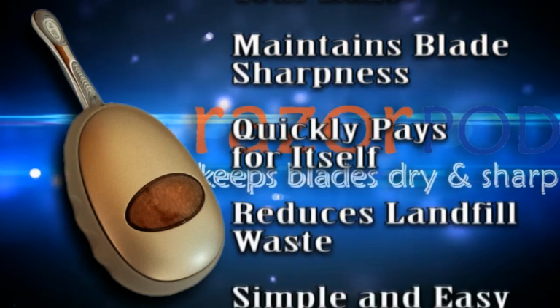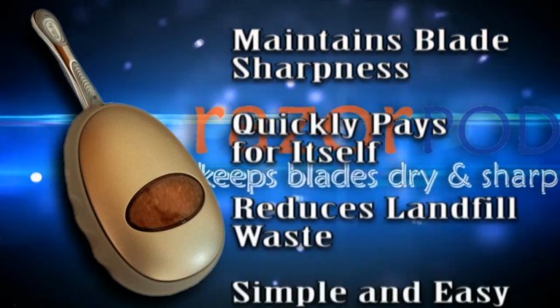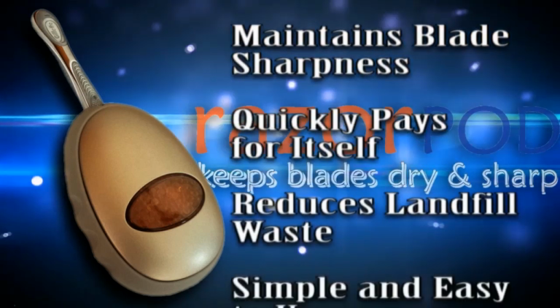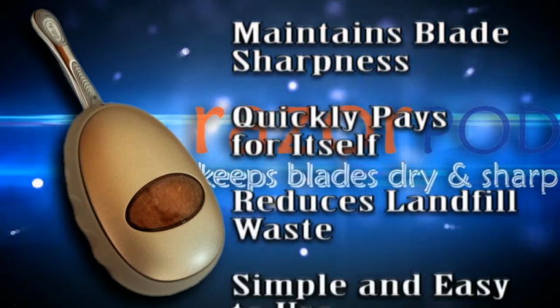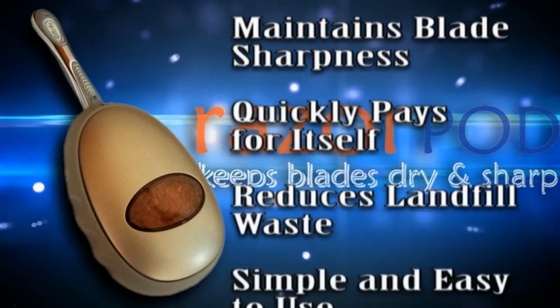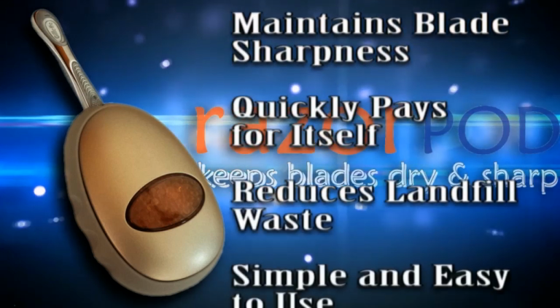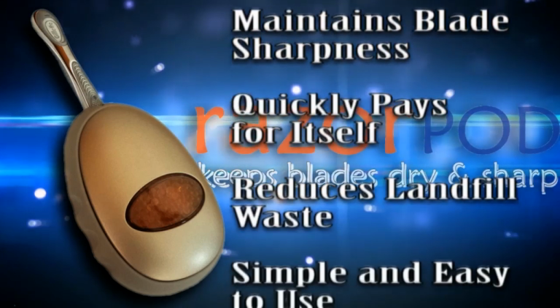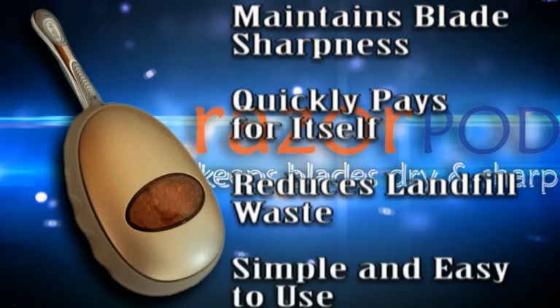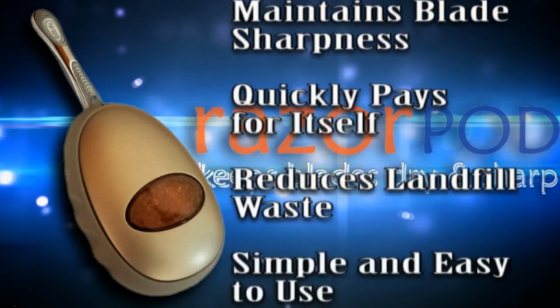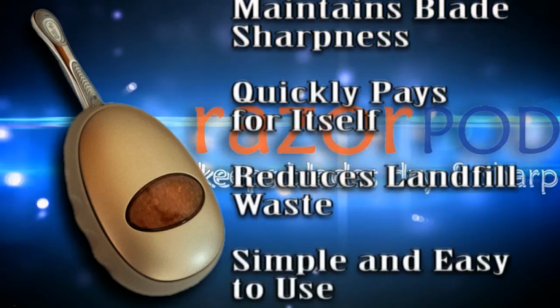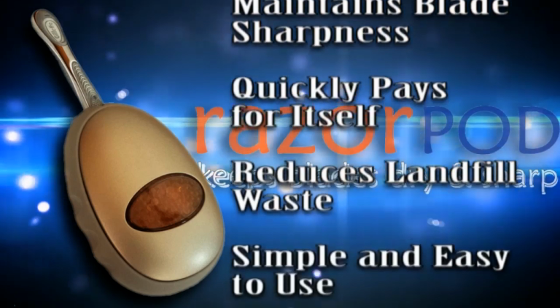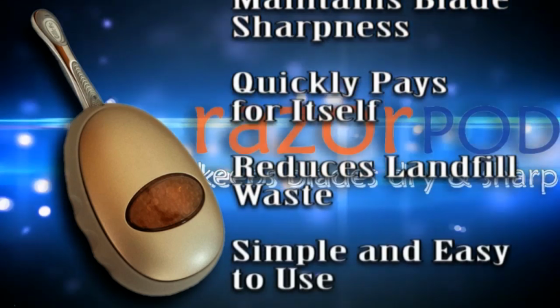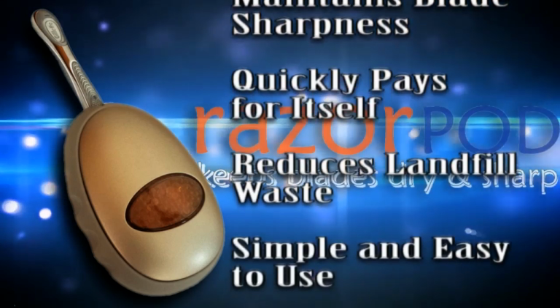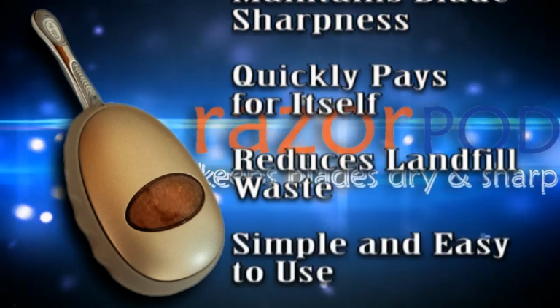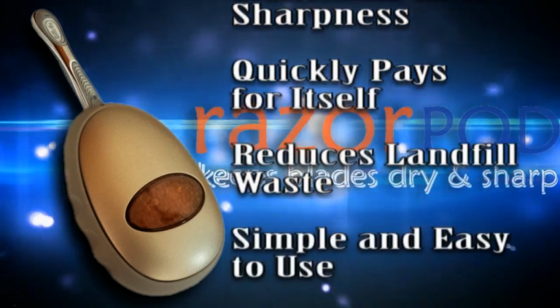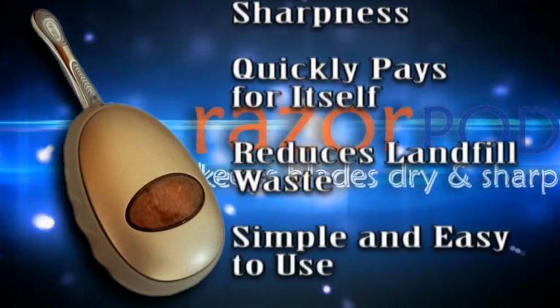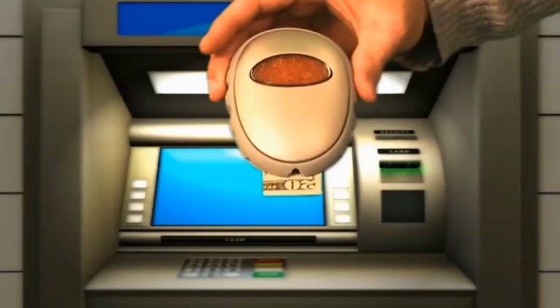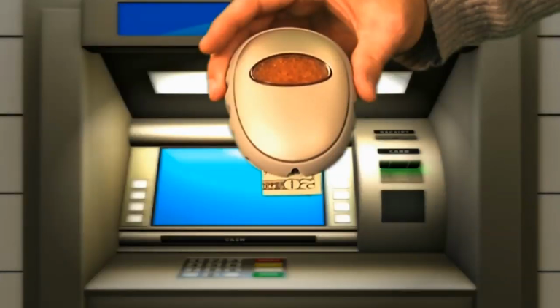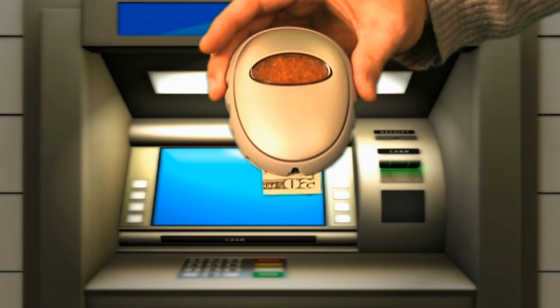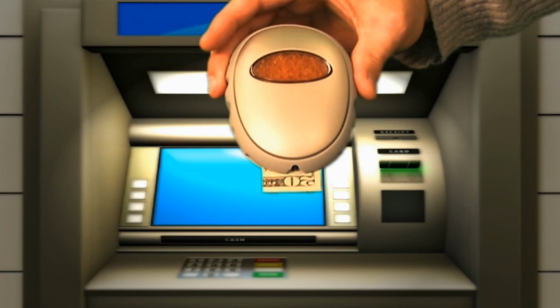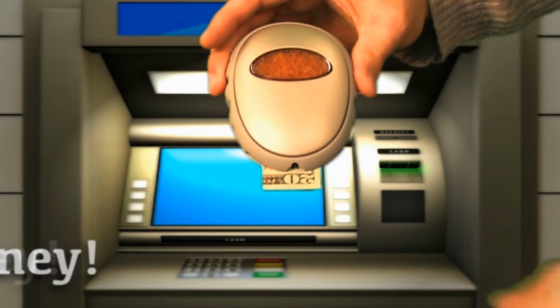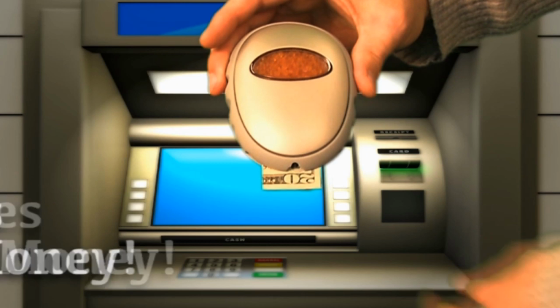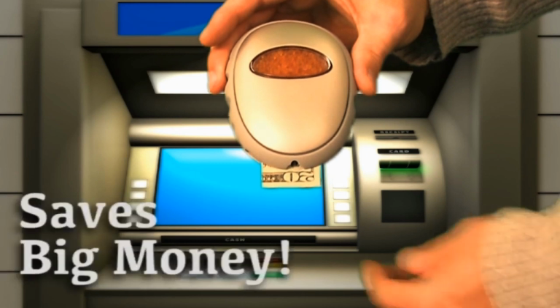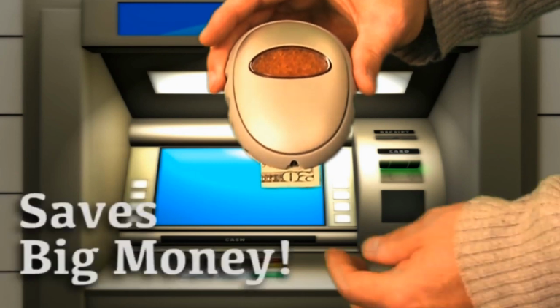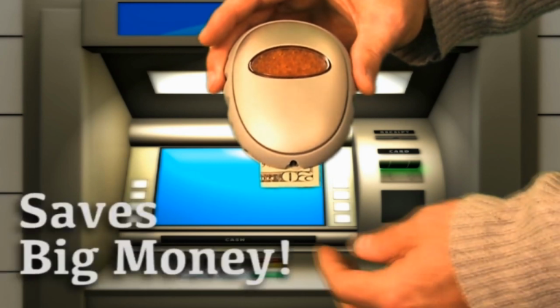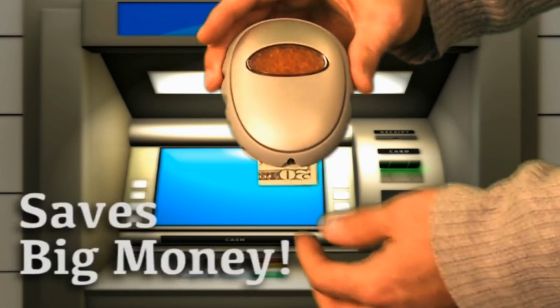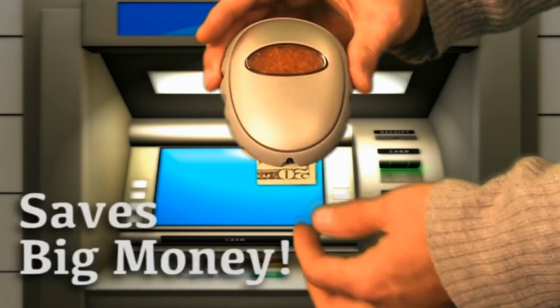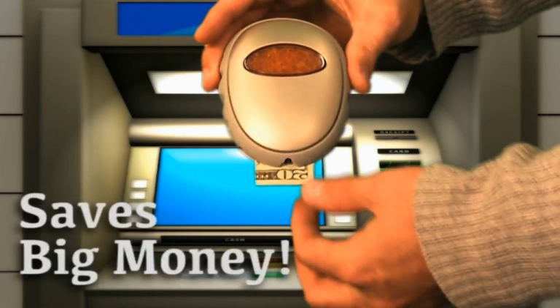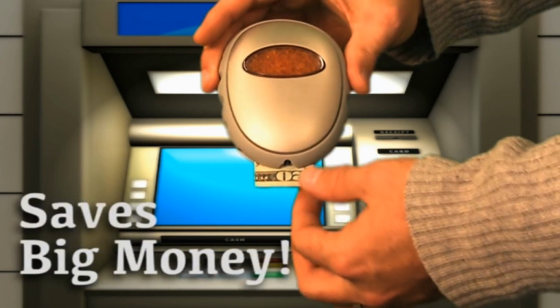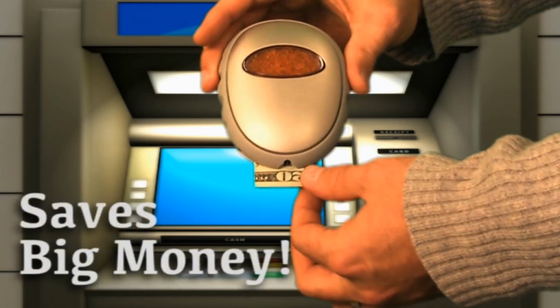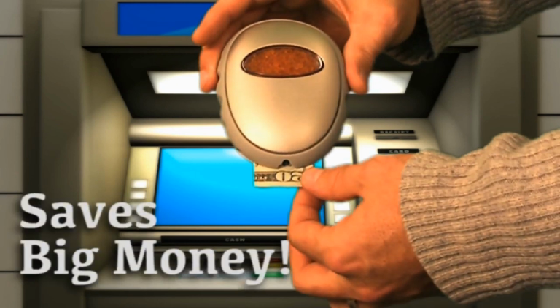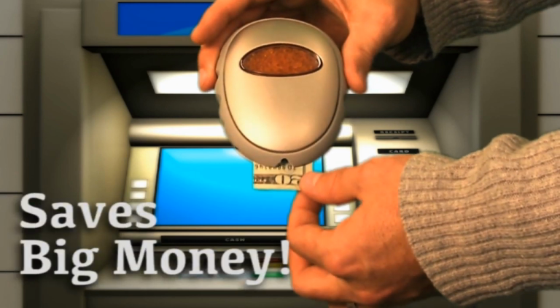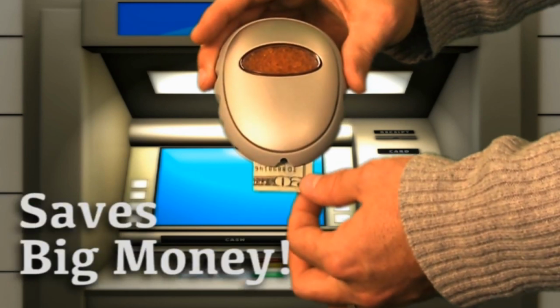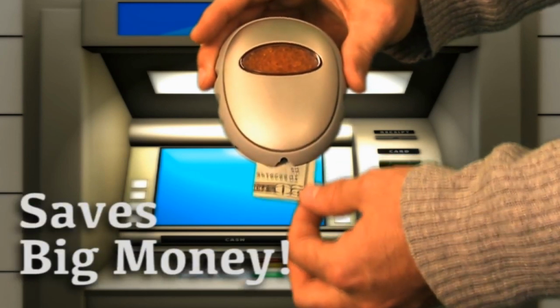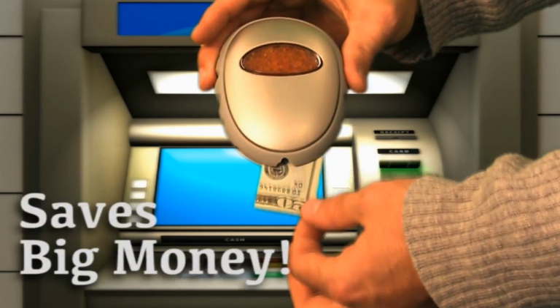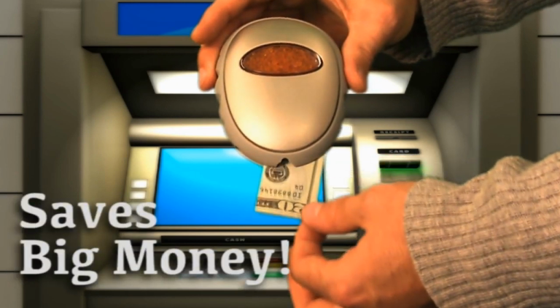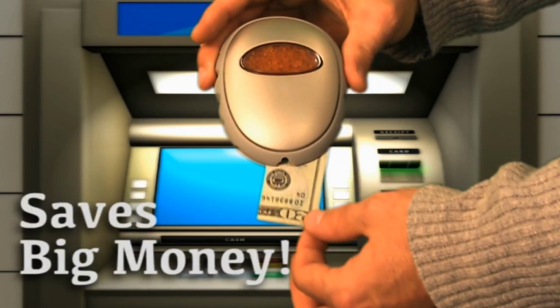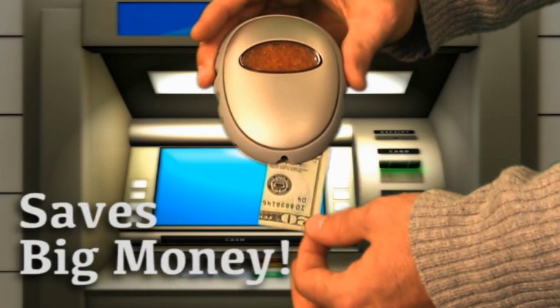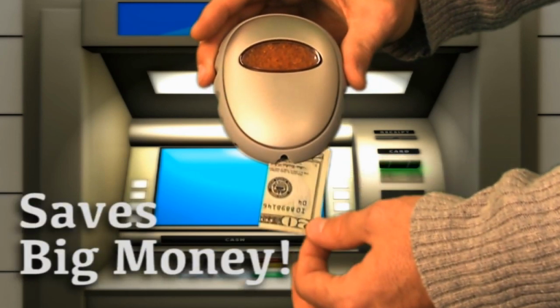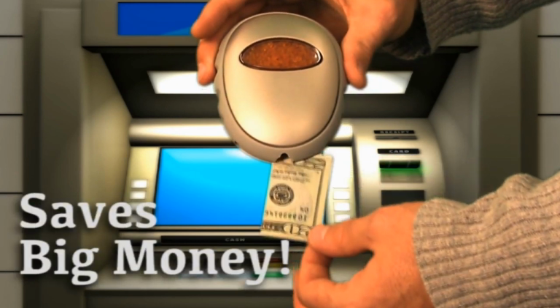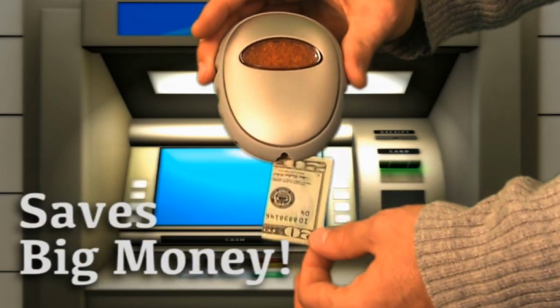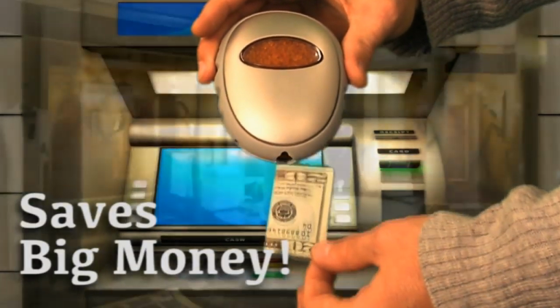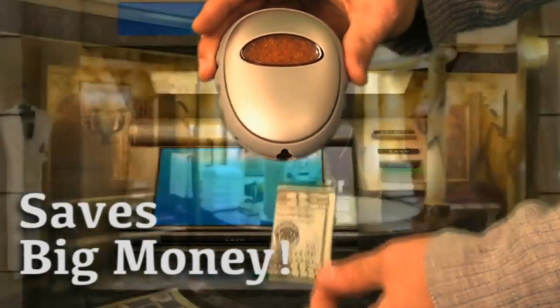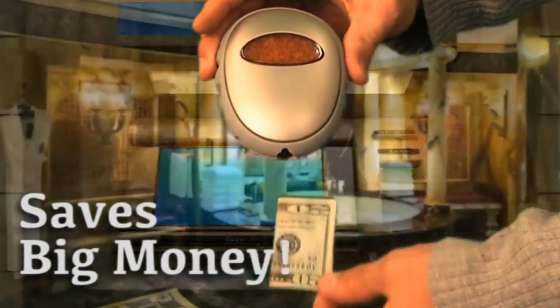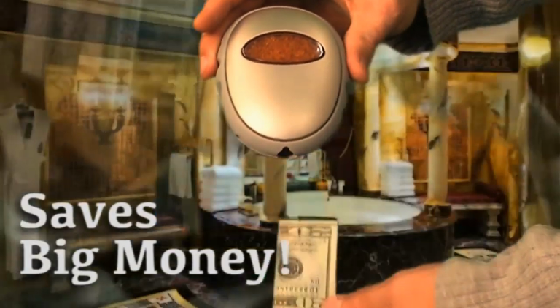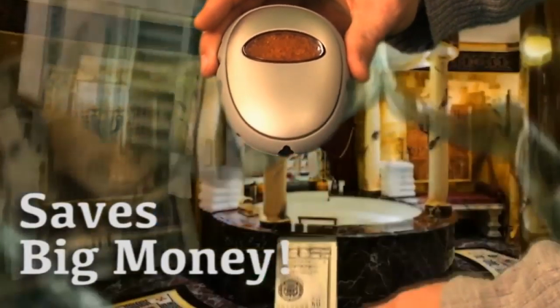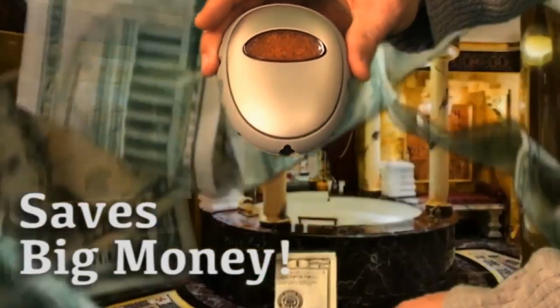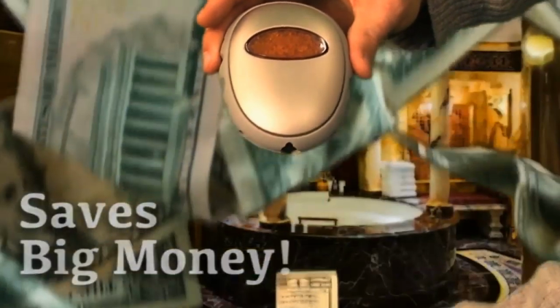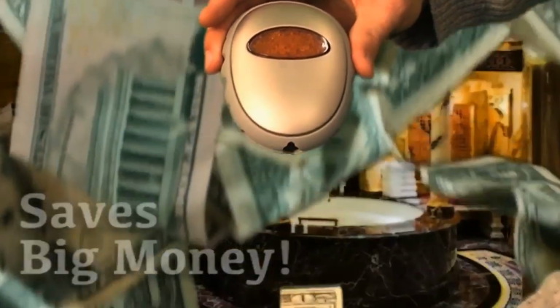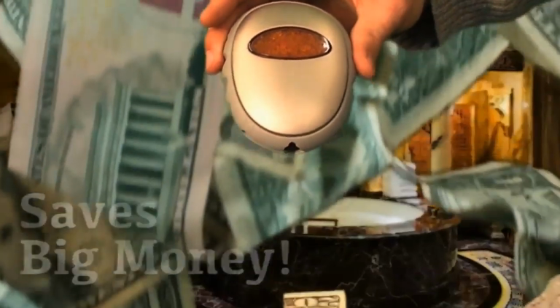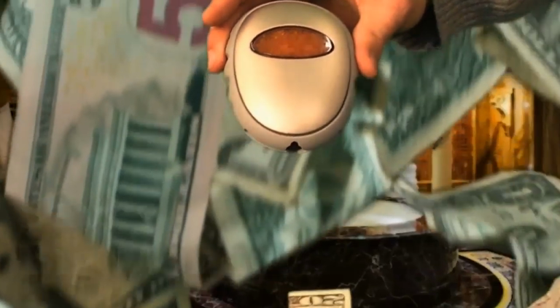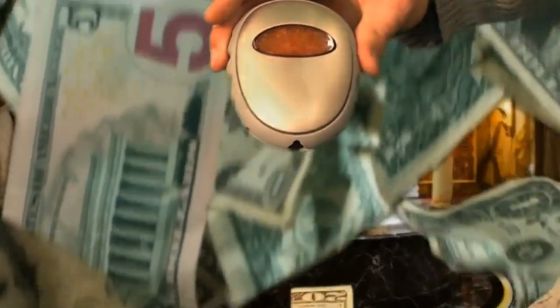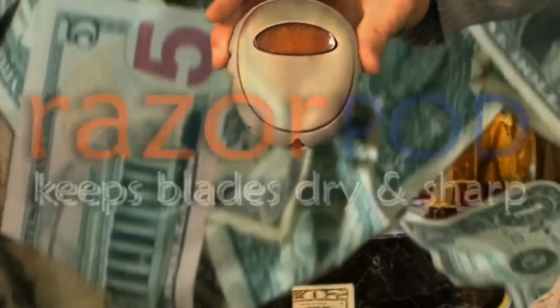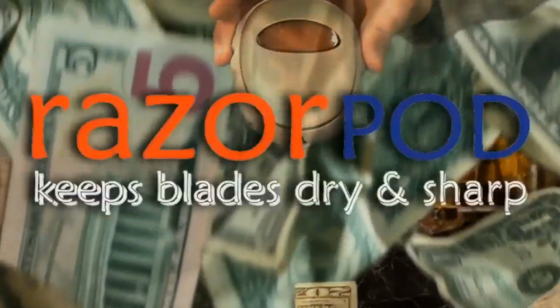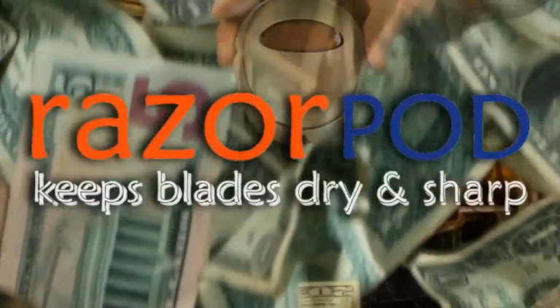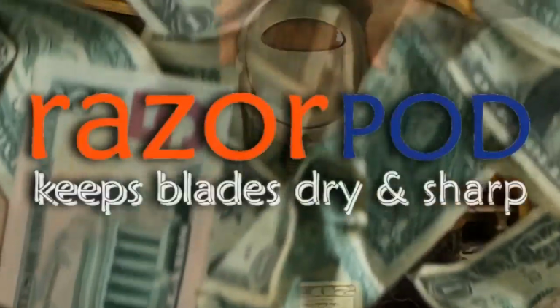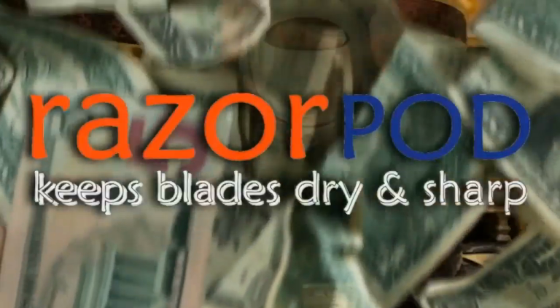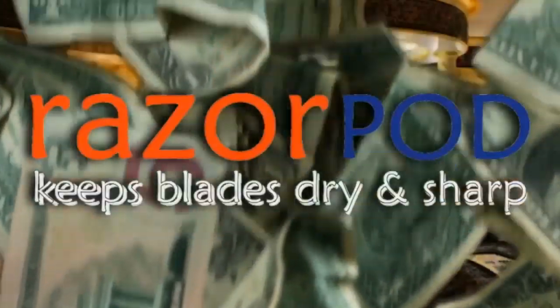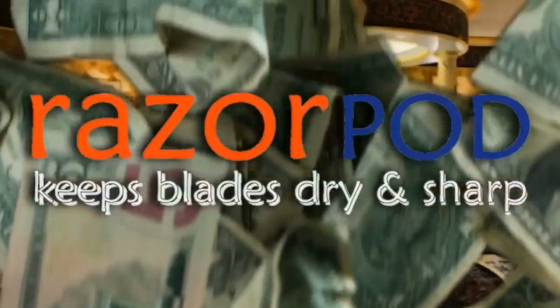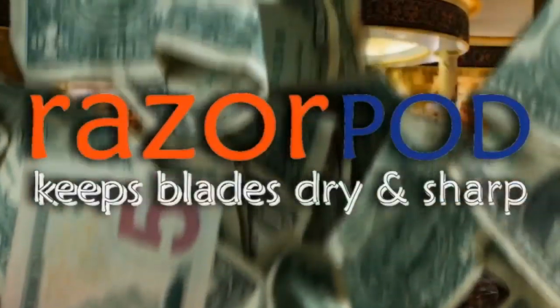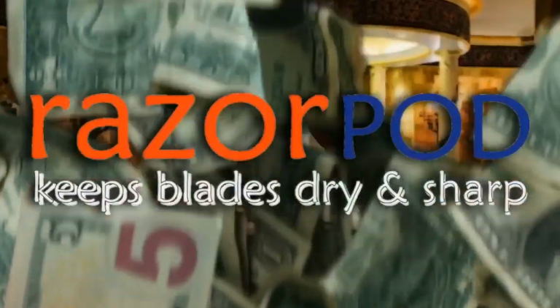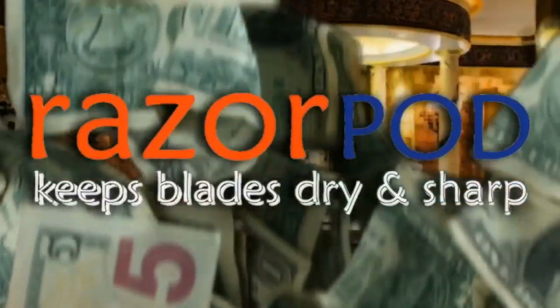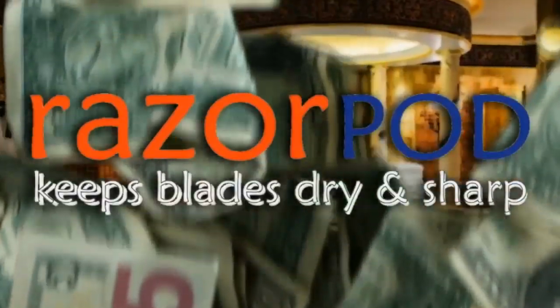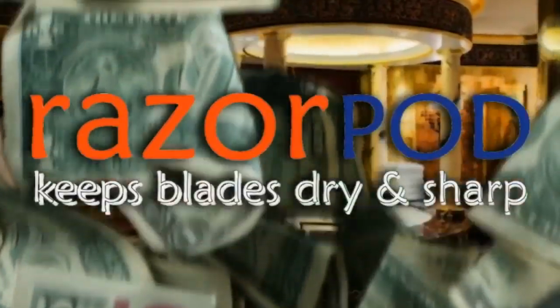Simple and easy to use. Razor Pod doubles as an ATM. Order now and get your free money printer. Razor Pod.